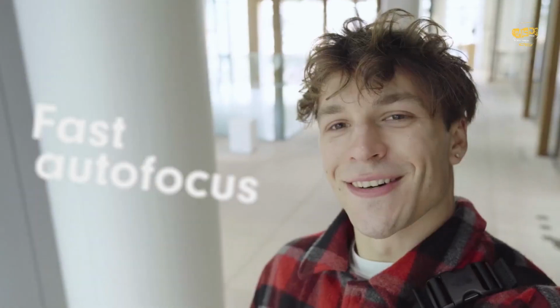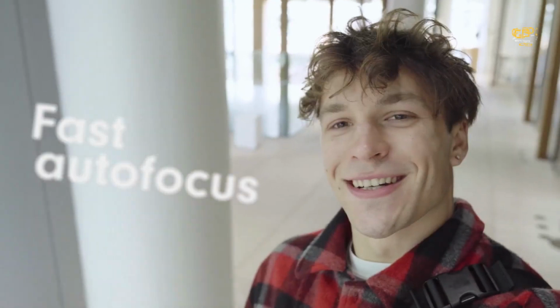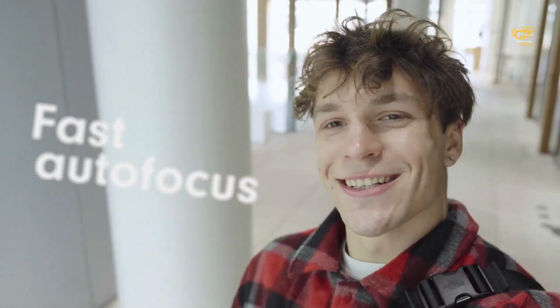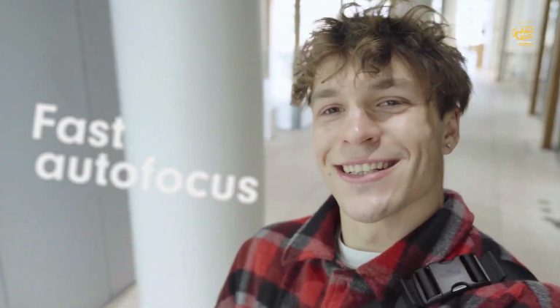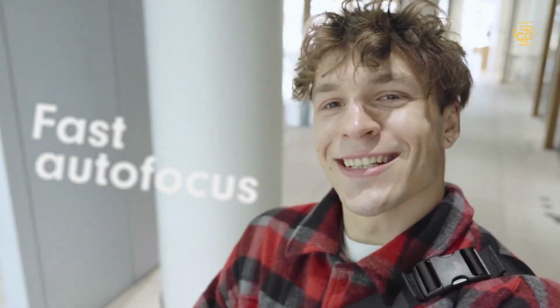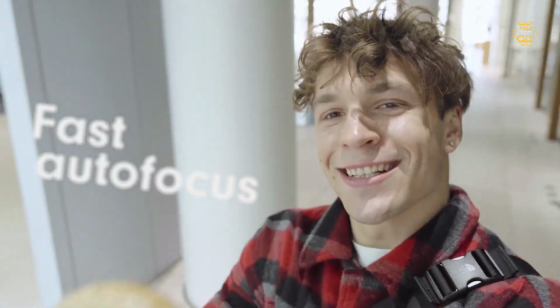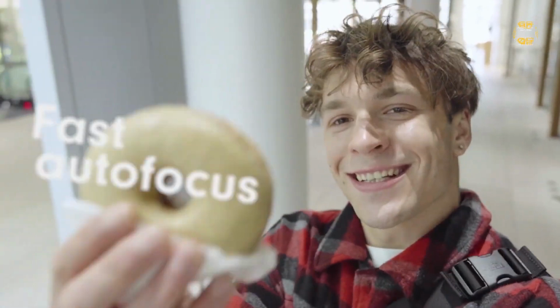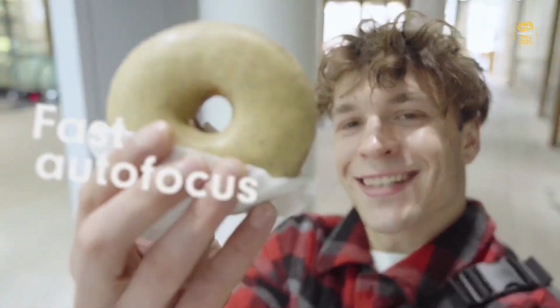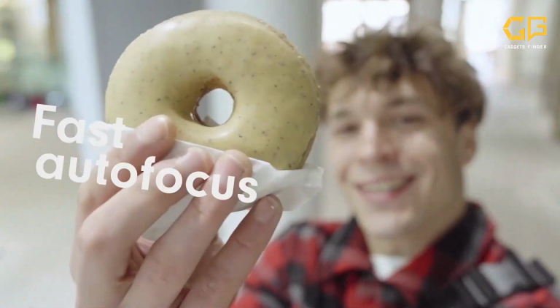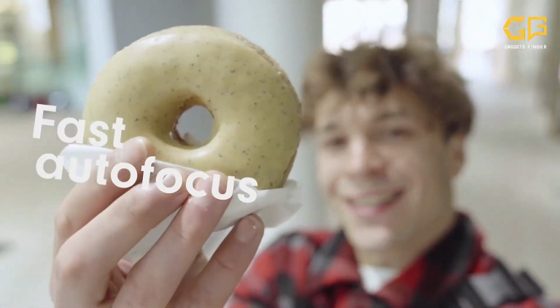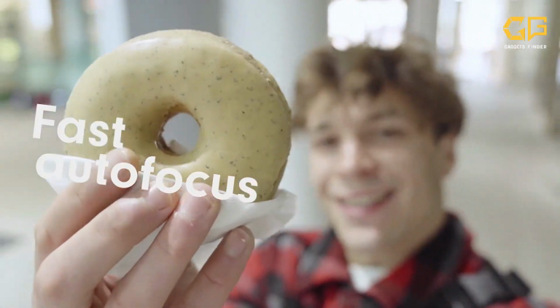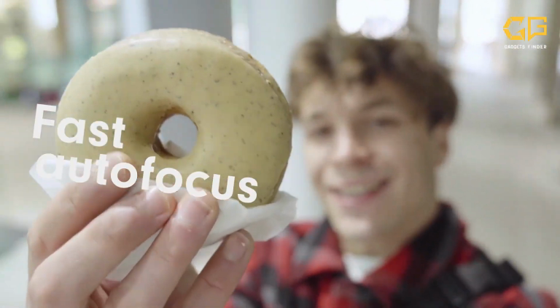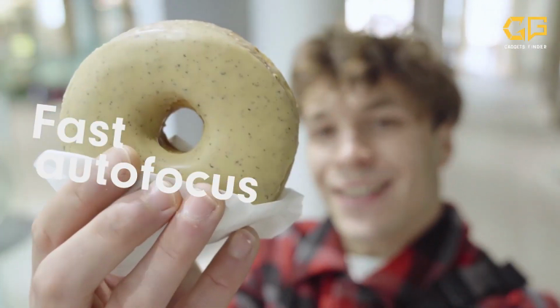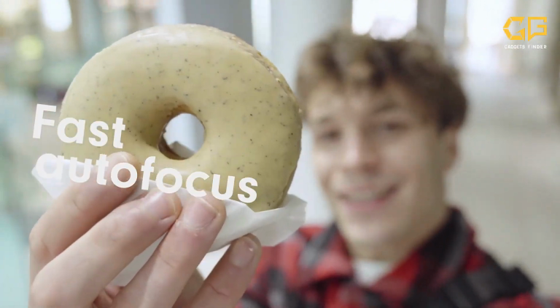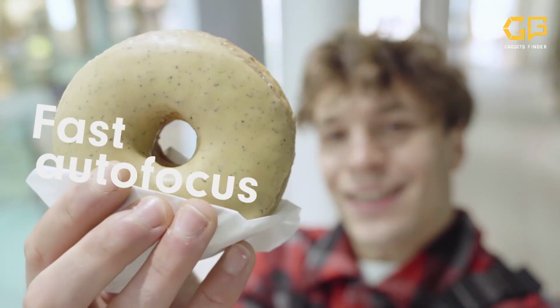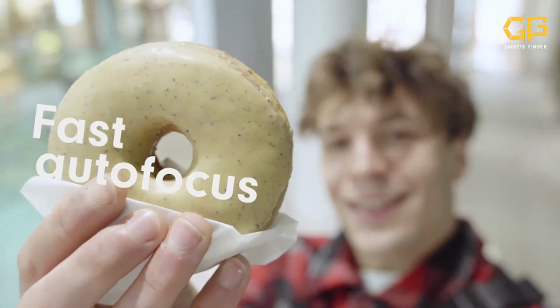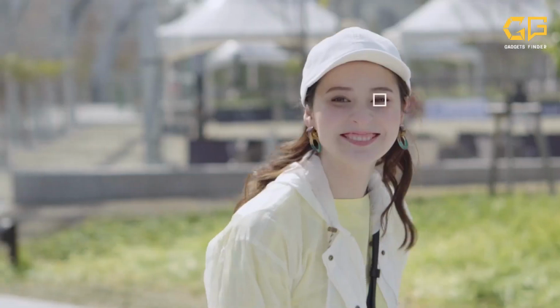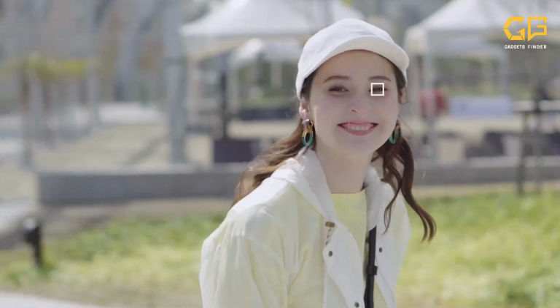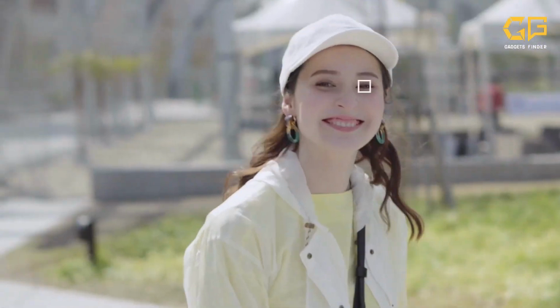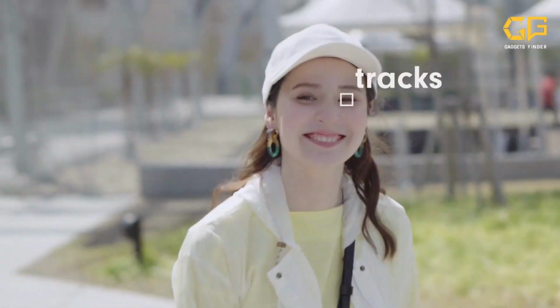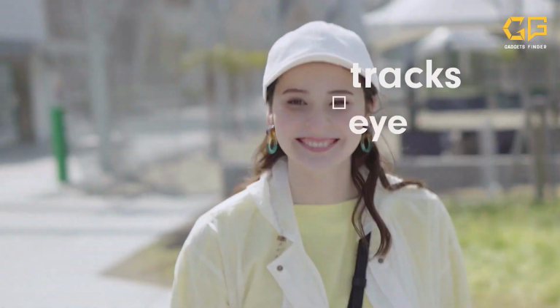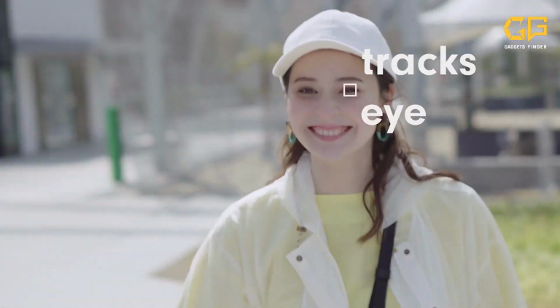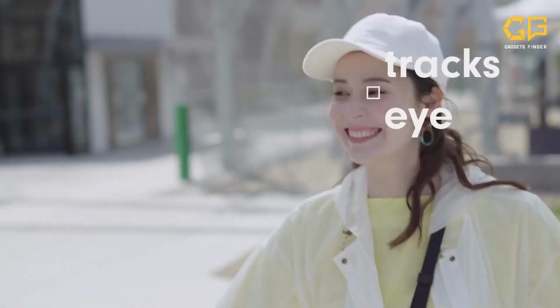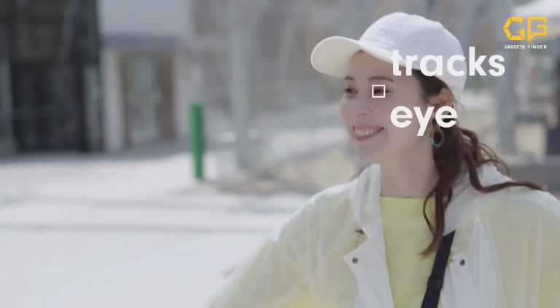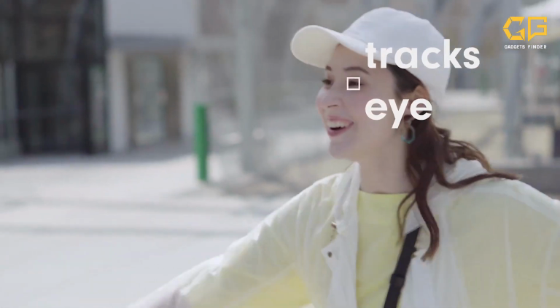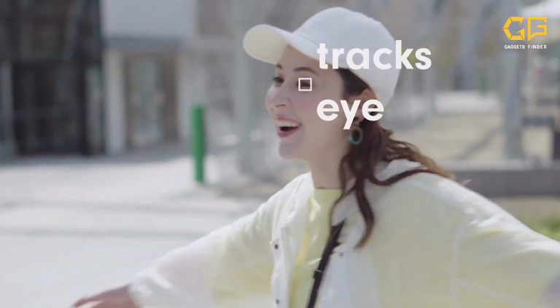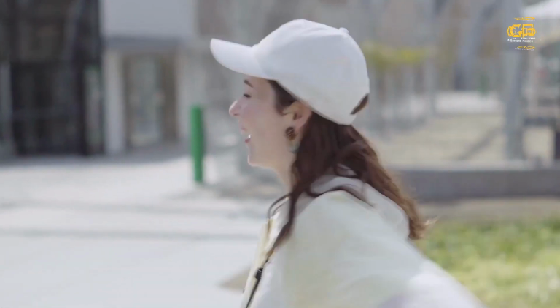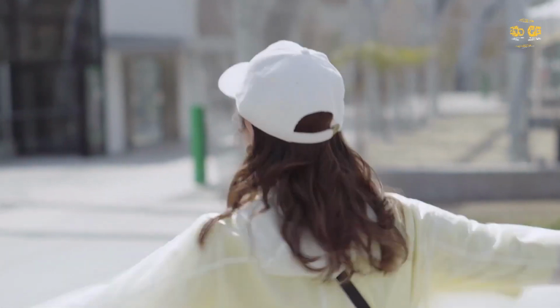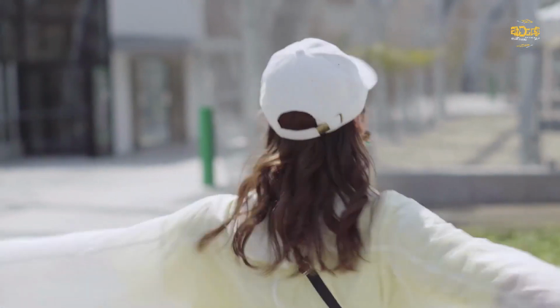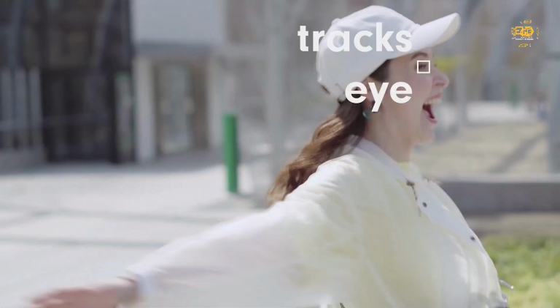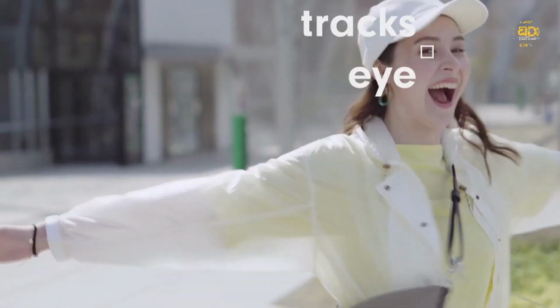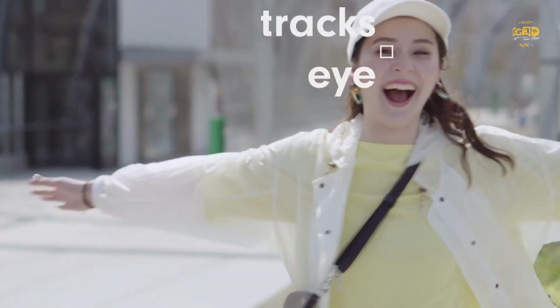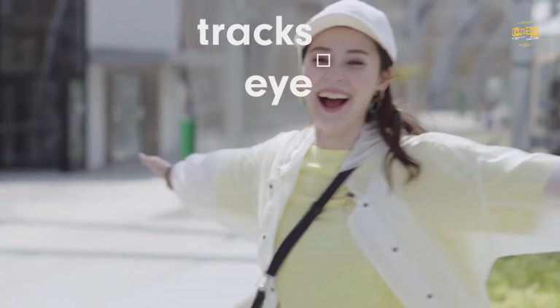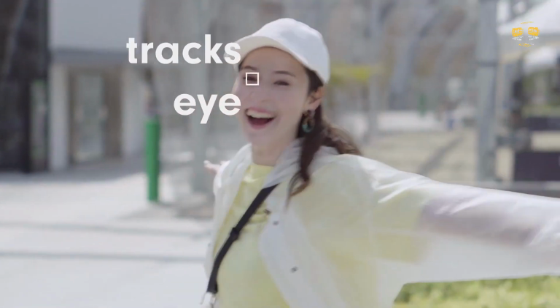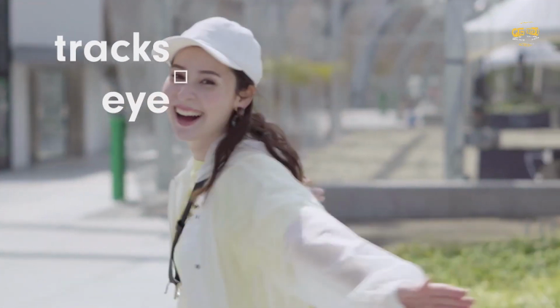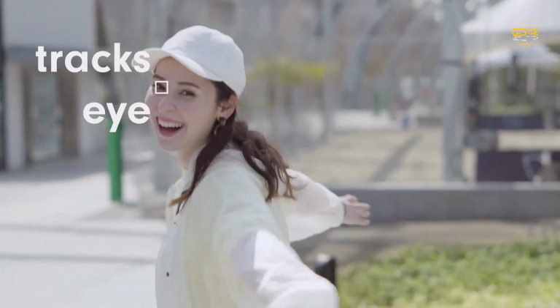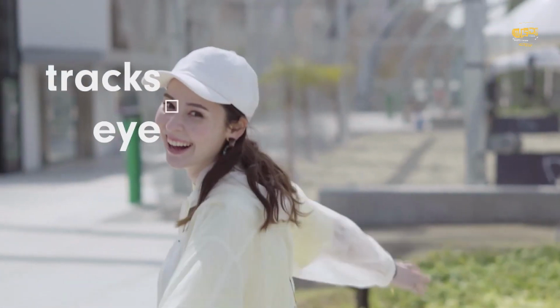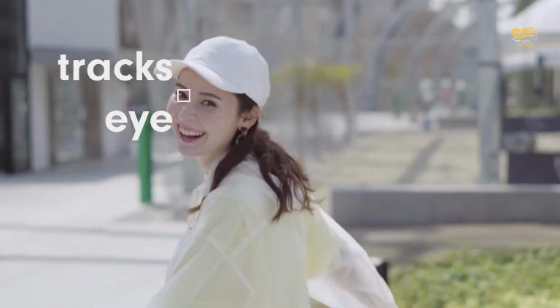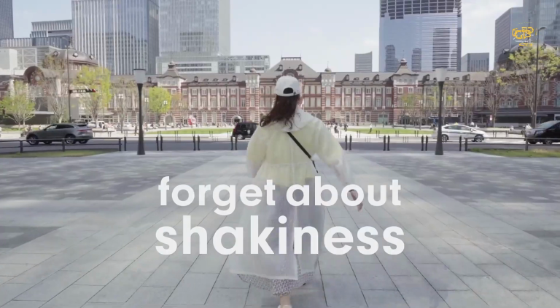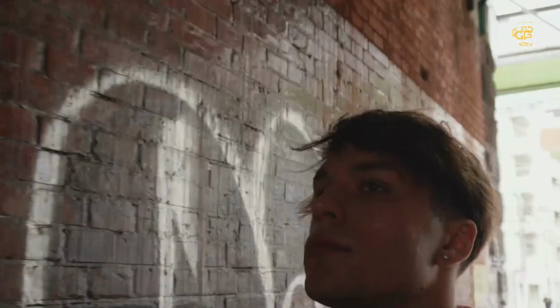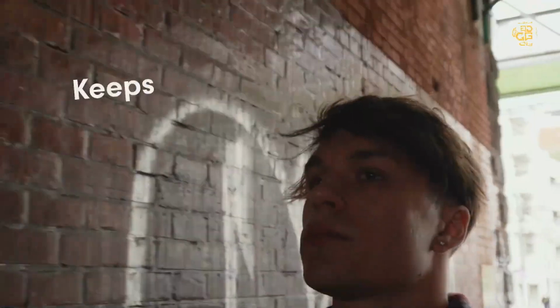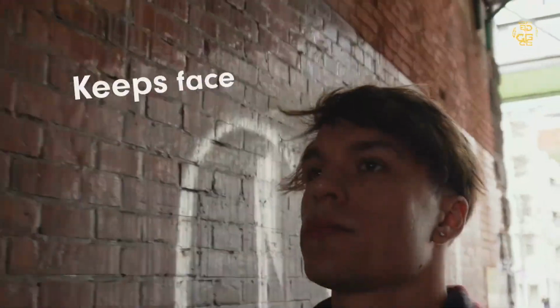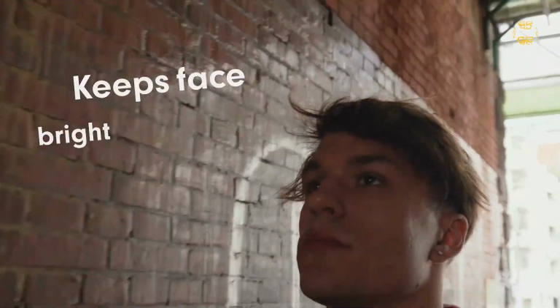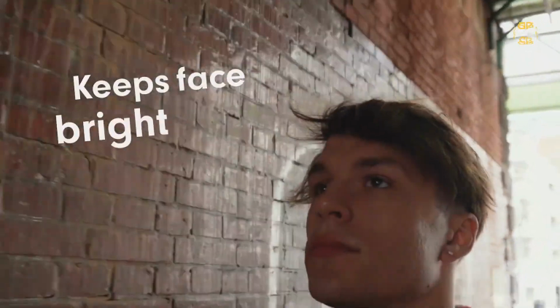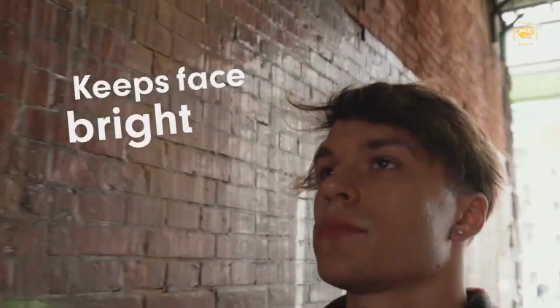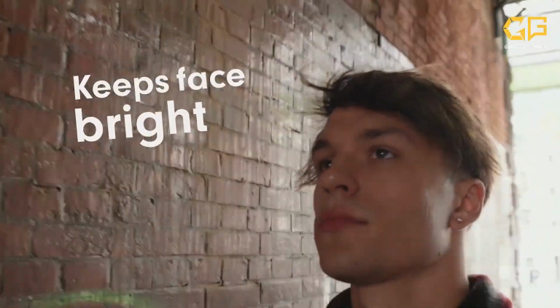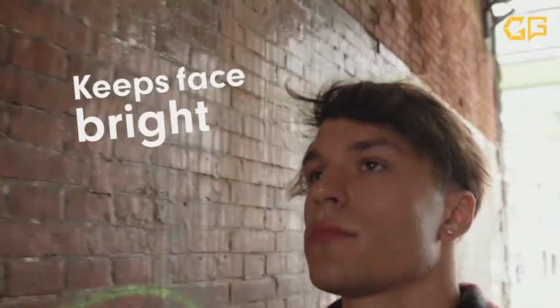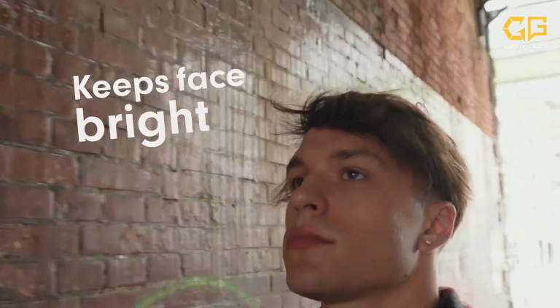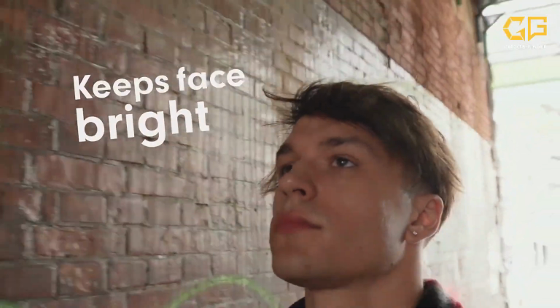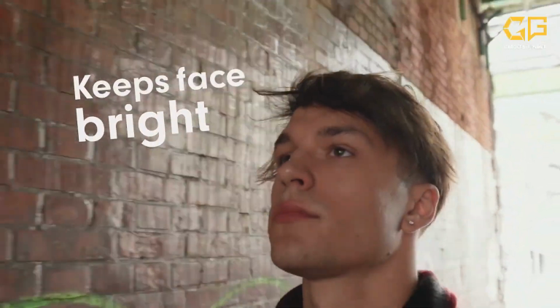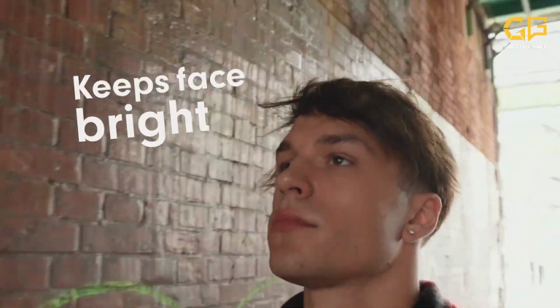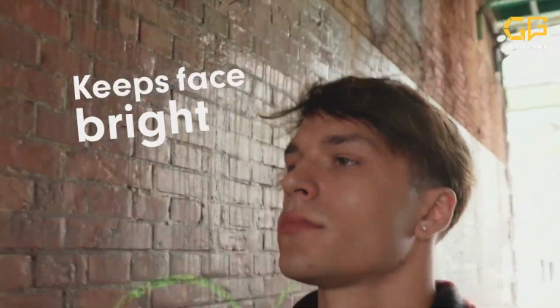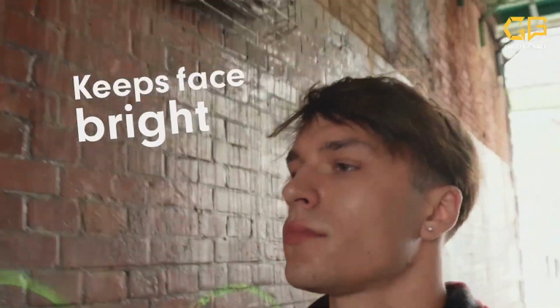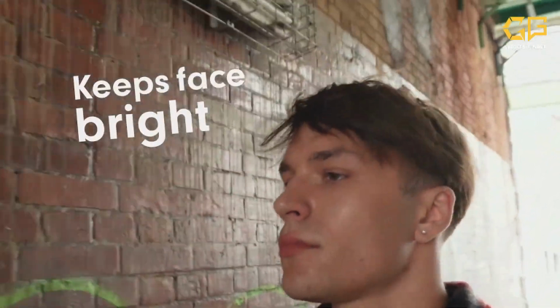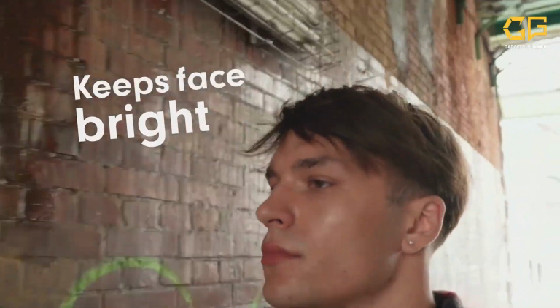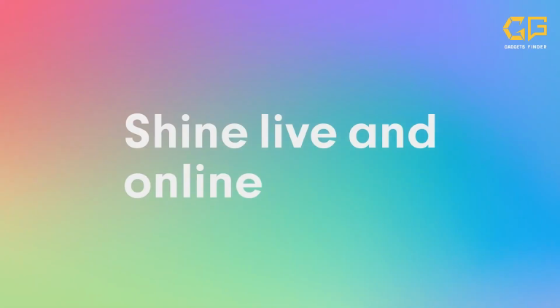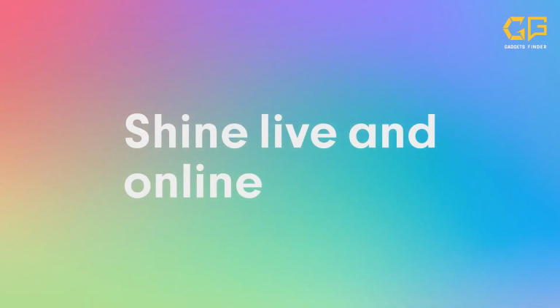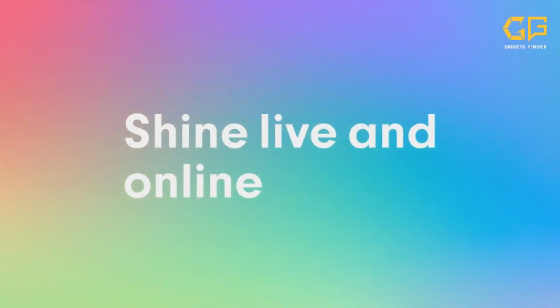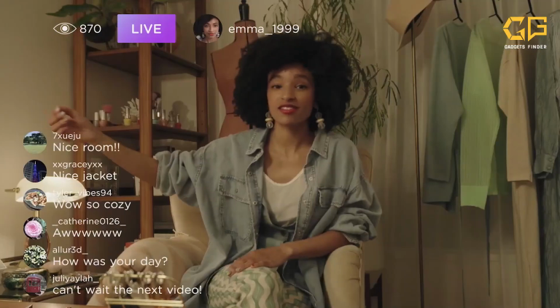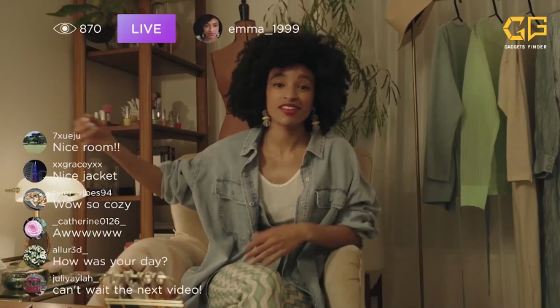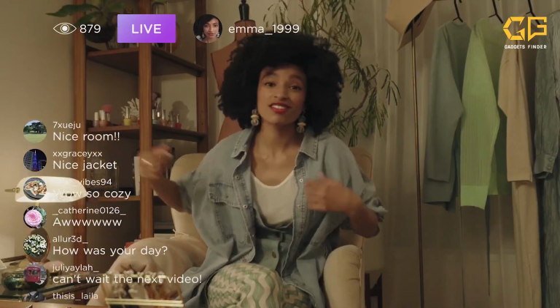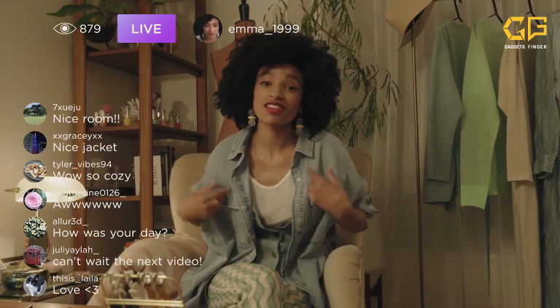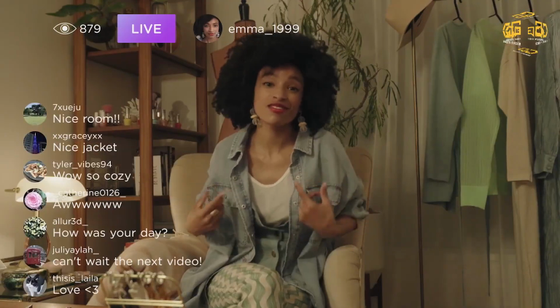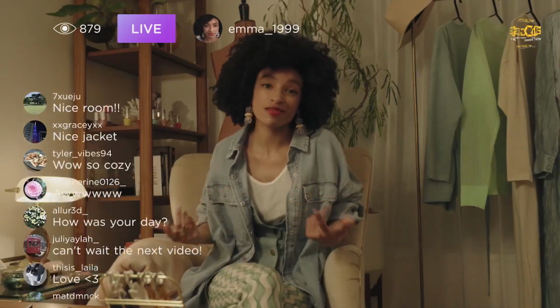So, if you're ready to take your YouTube channel to the next level, the Sony ZV-10 should definitely be on your radar. Happy creating!